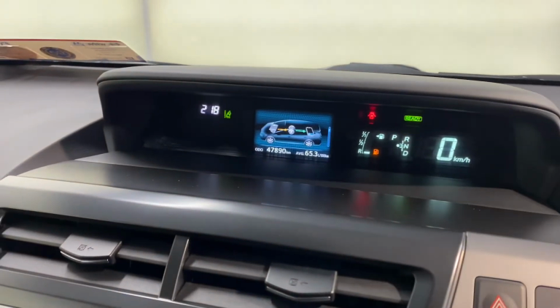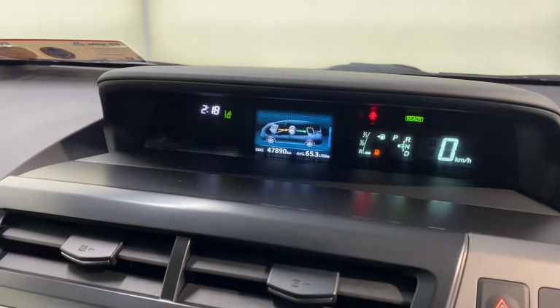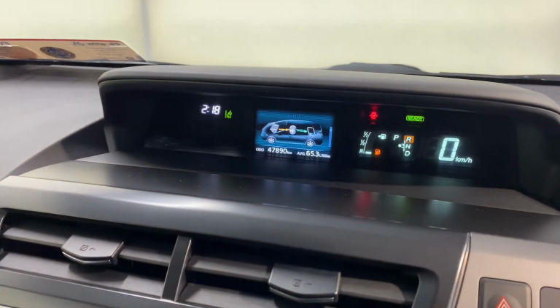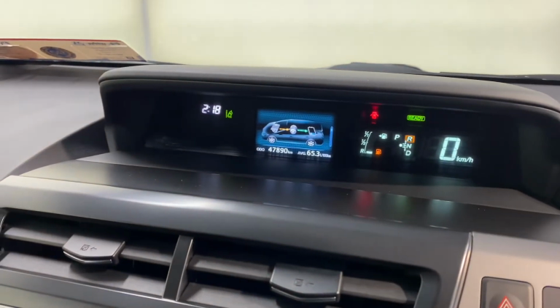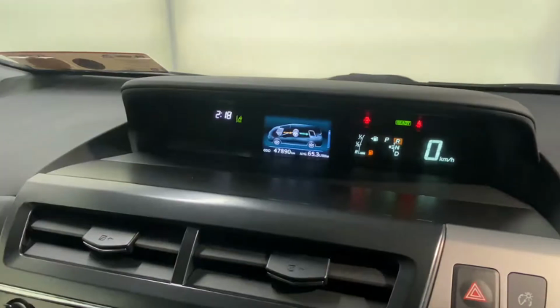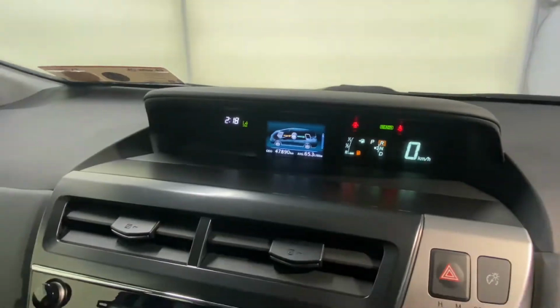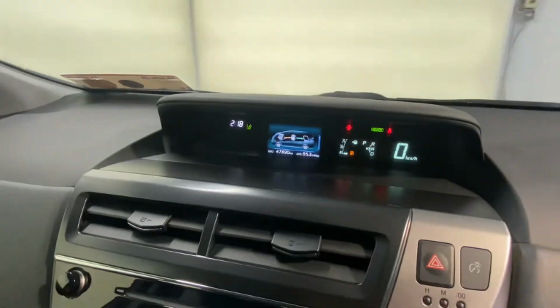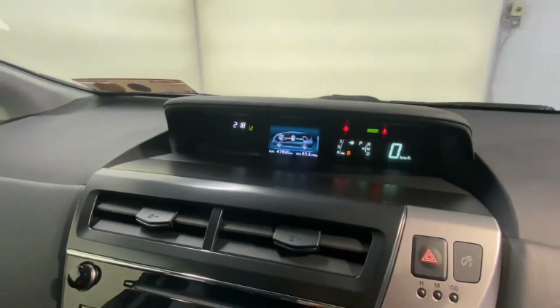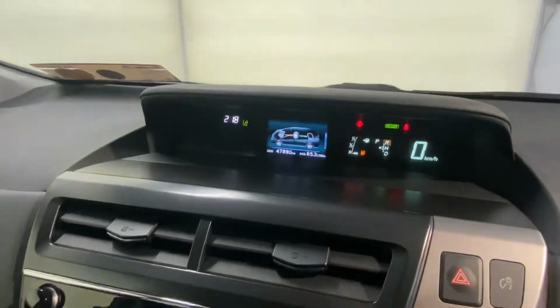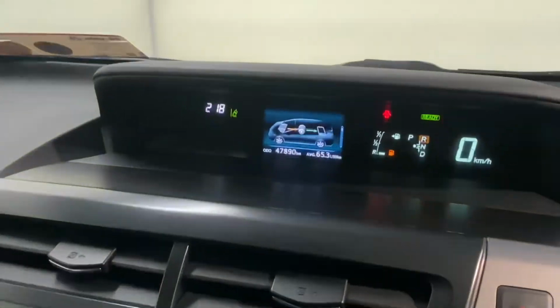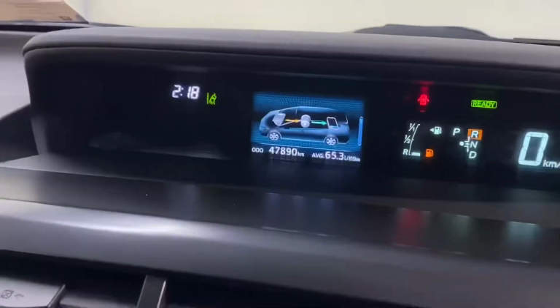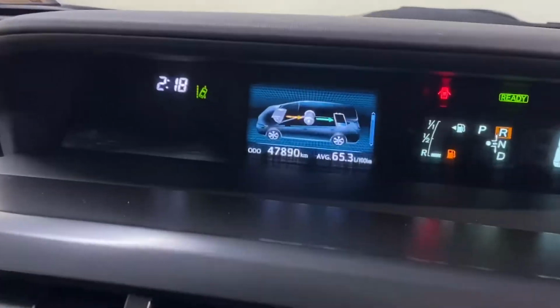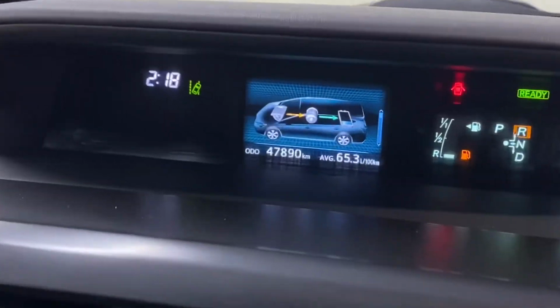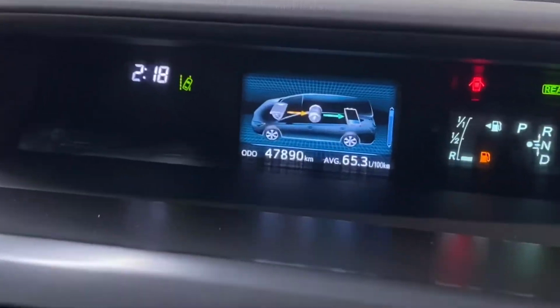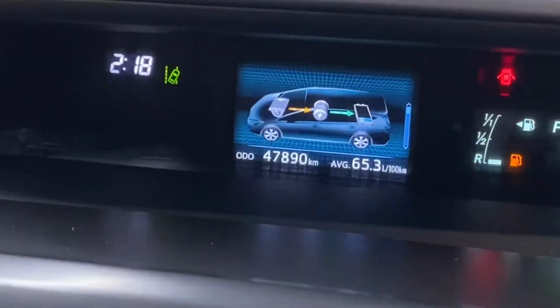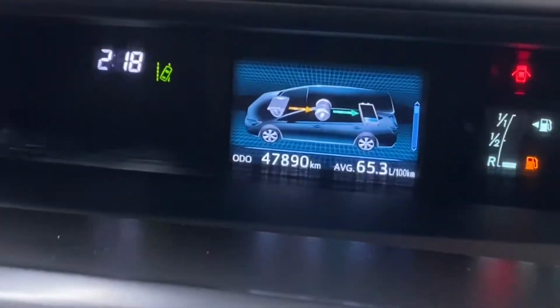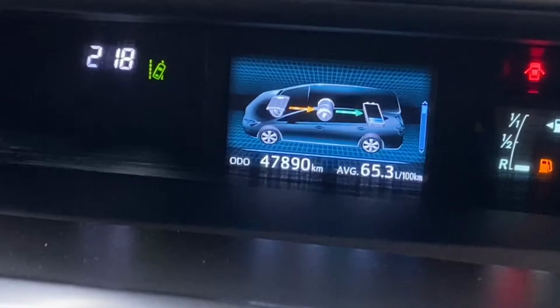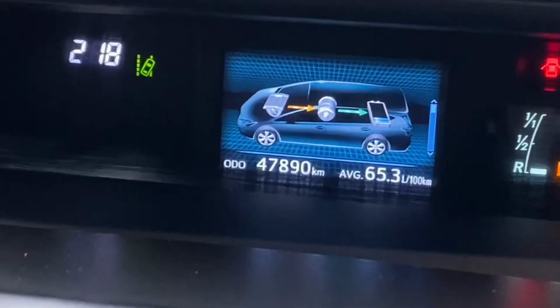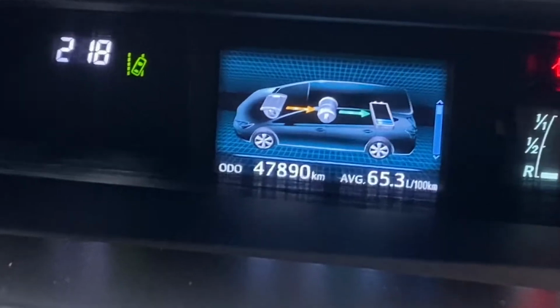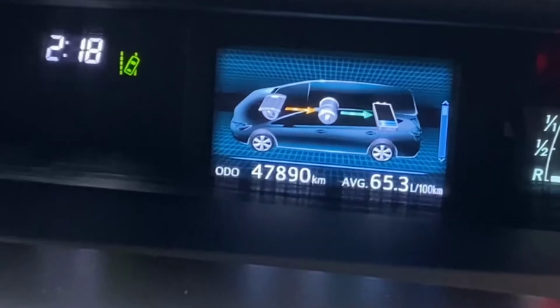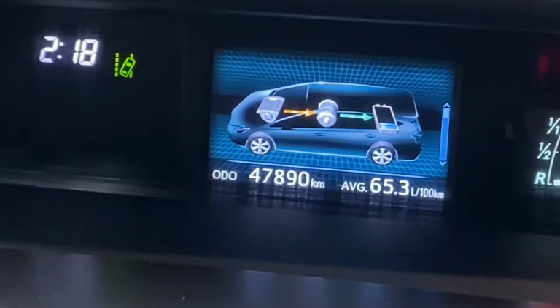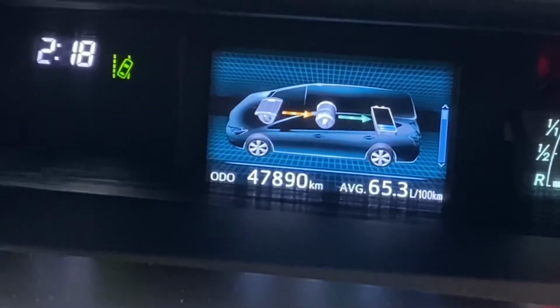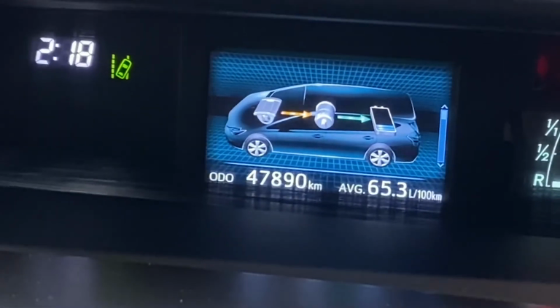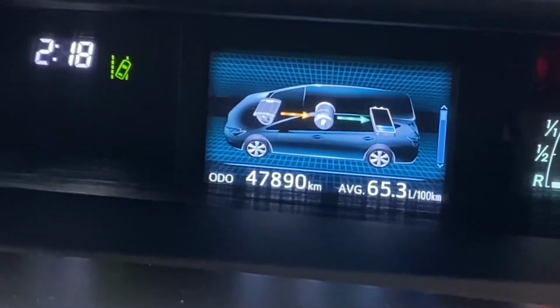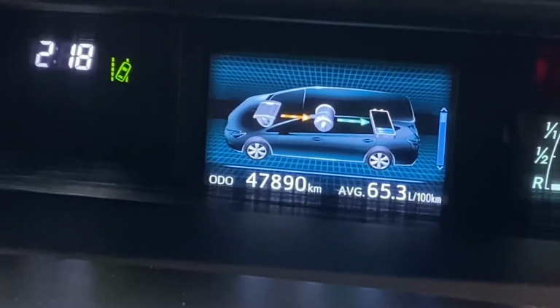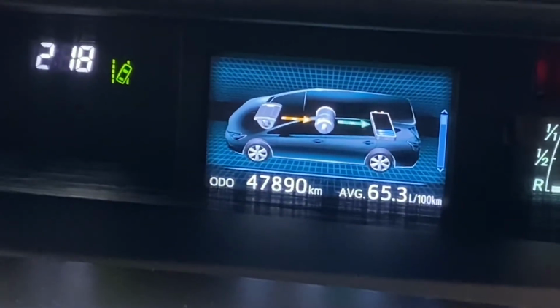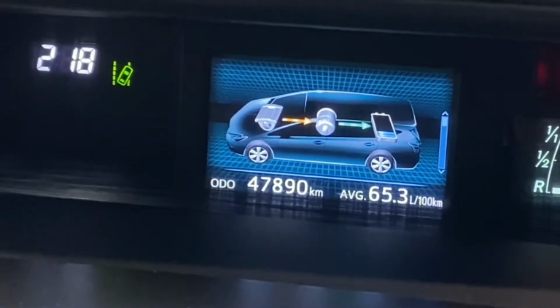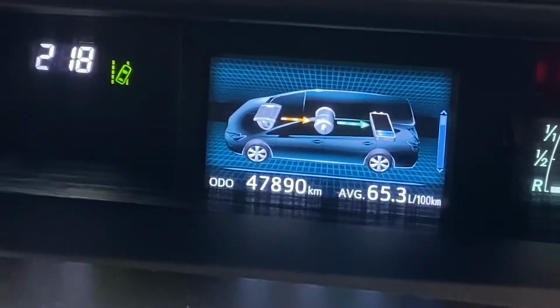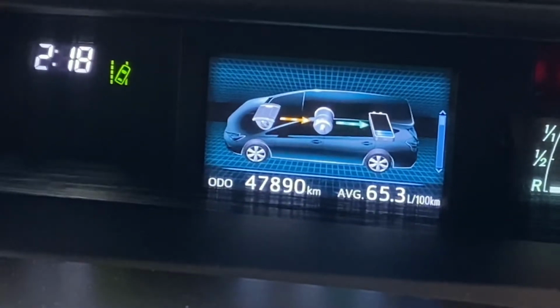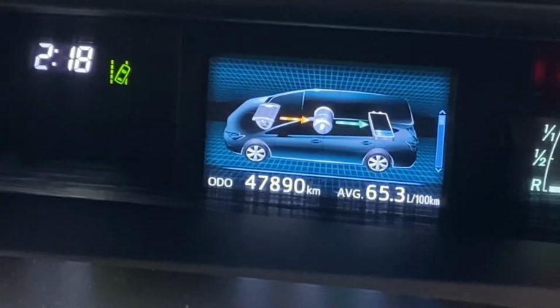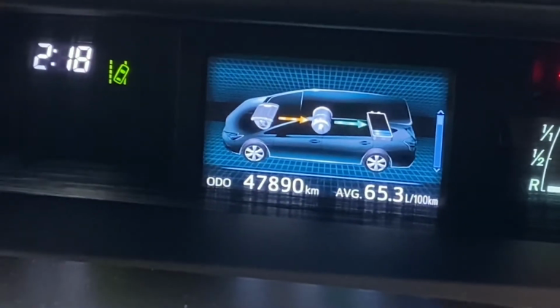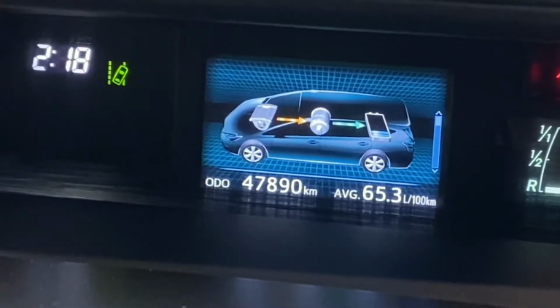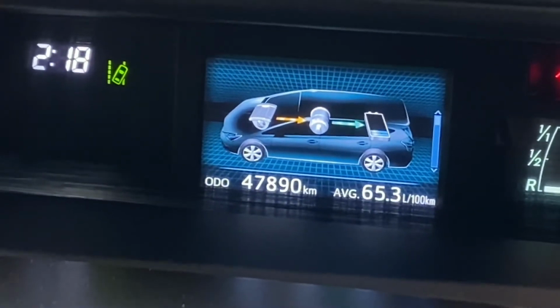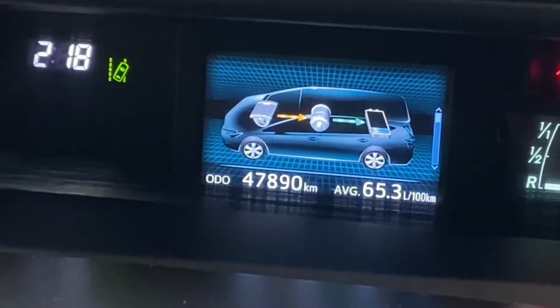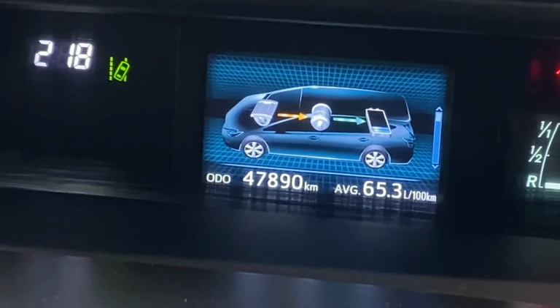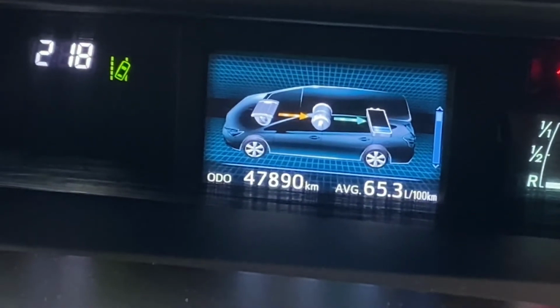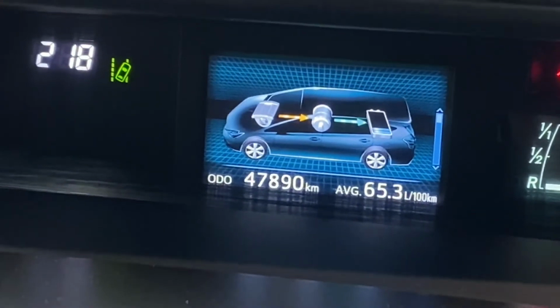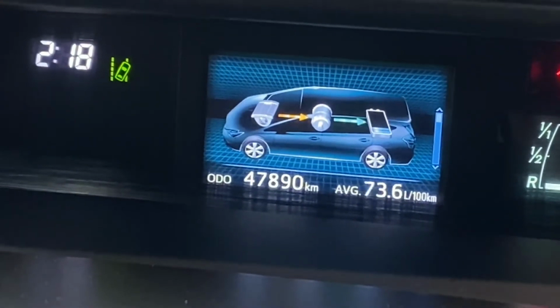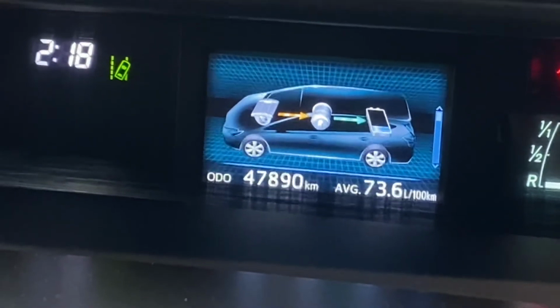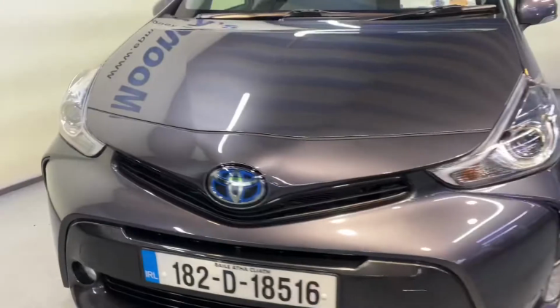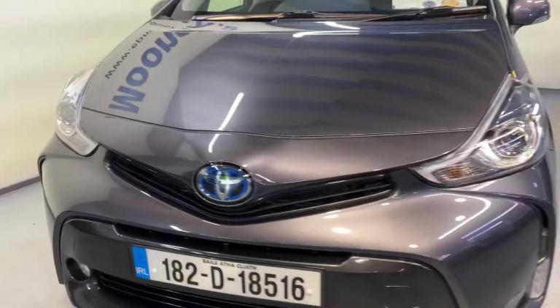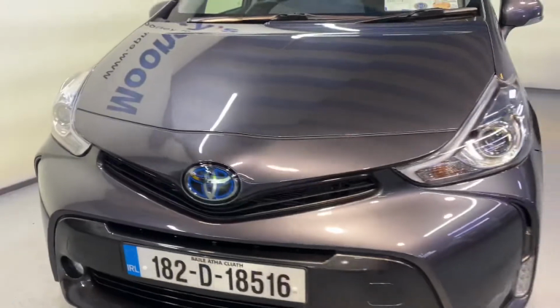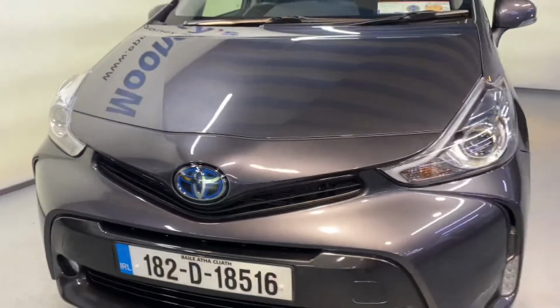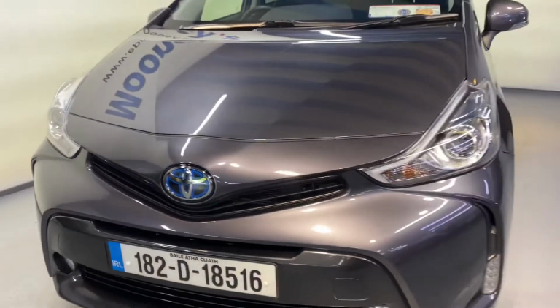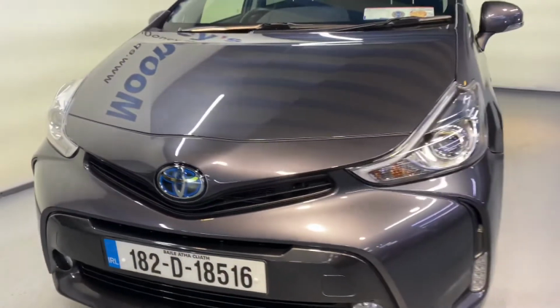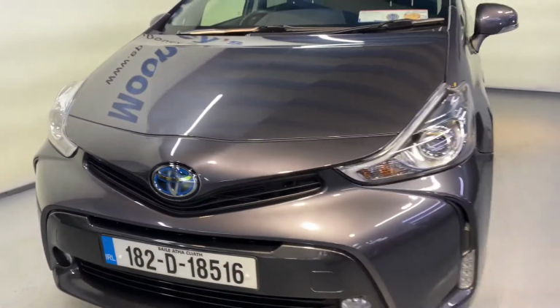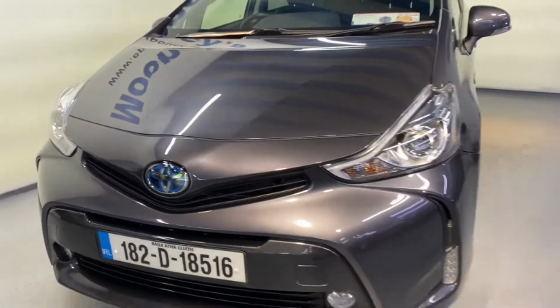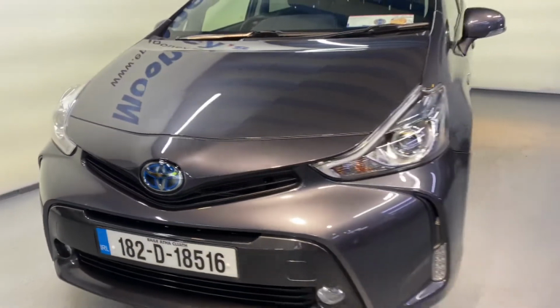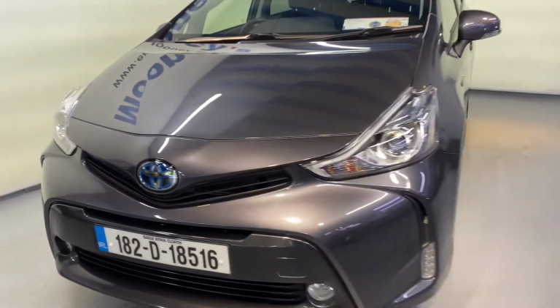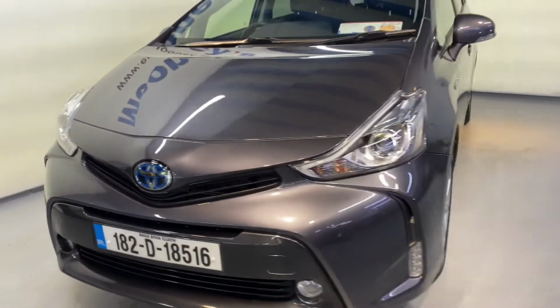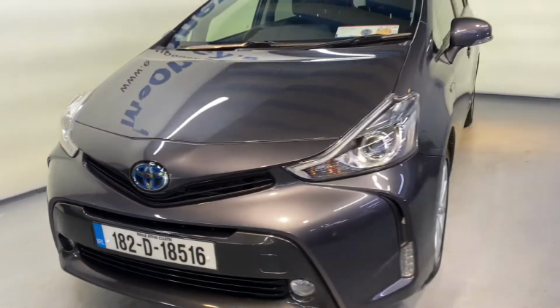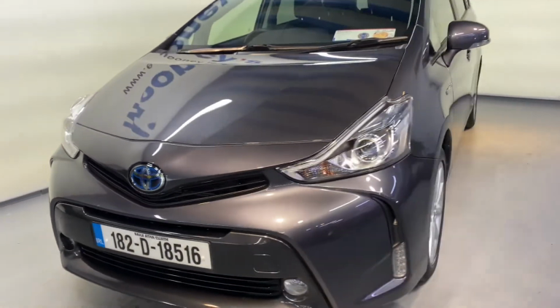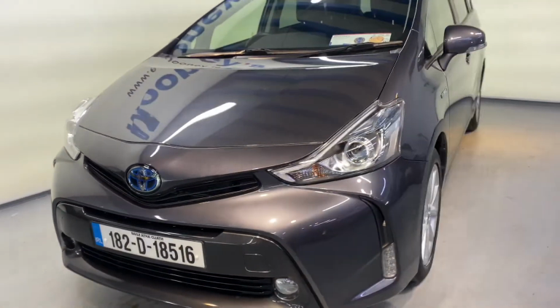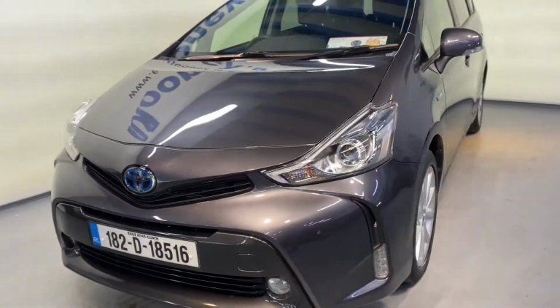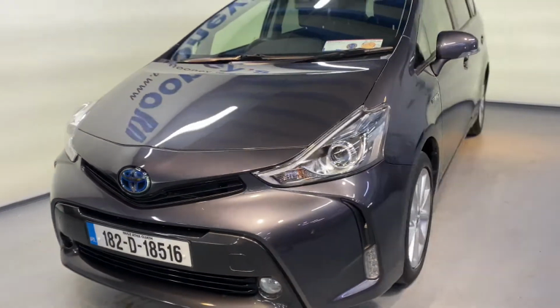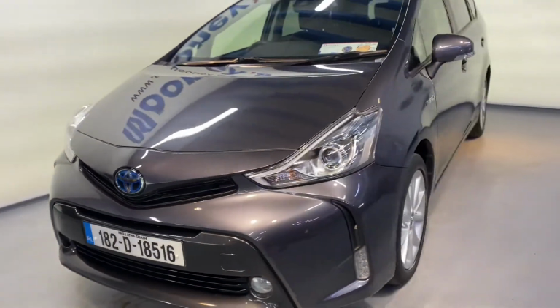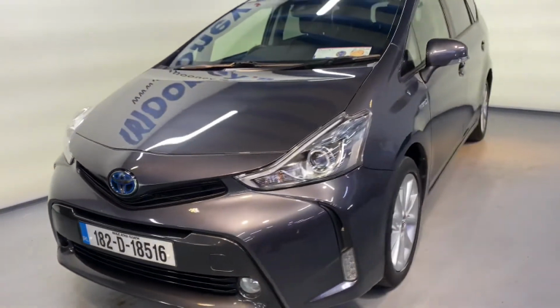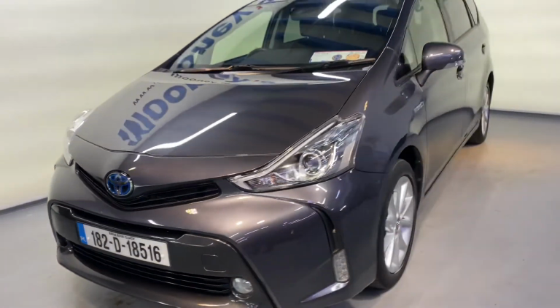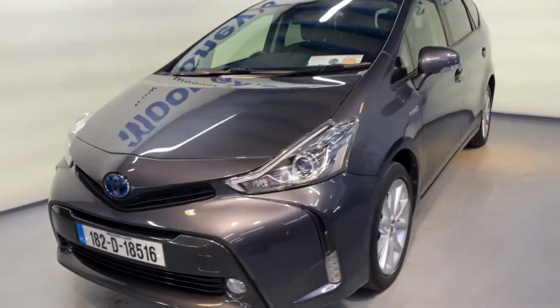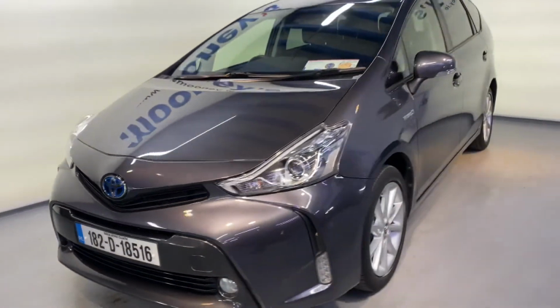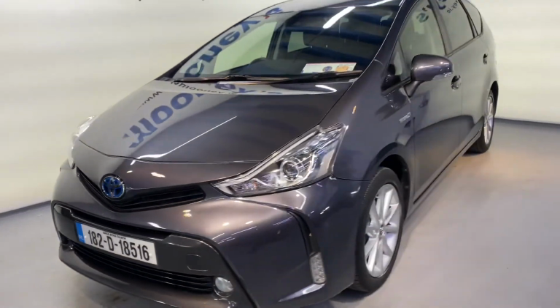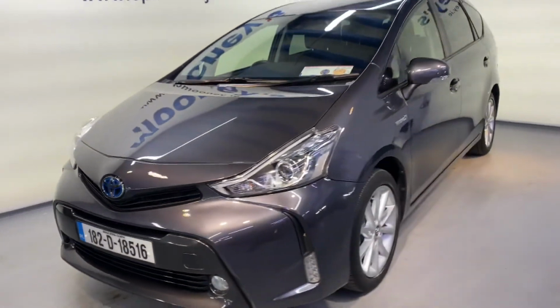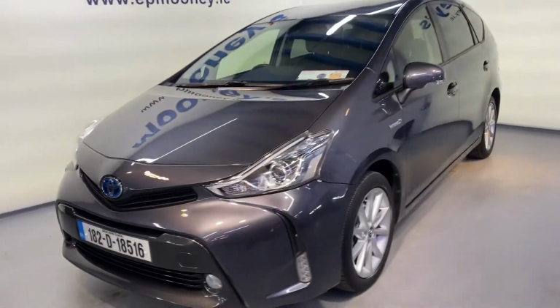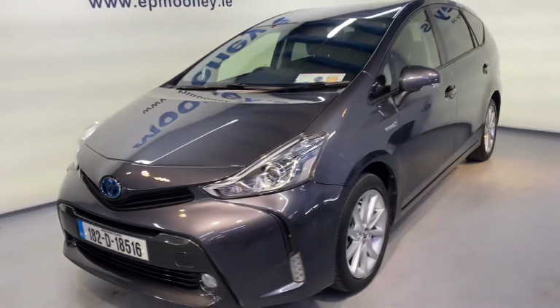There's 47,800 kilometers on the clock. It's fully serviced here at Mooney's and of course it will come with a Mooney's warranty.